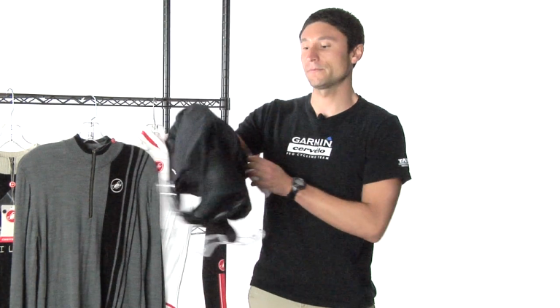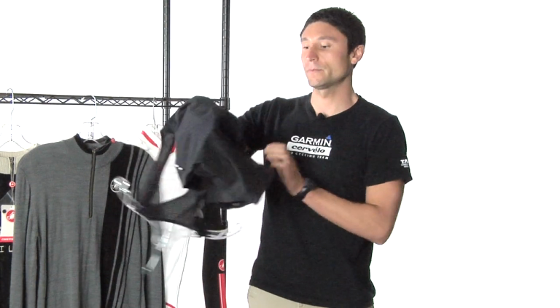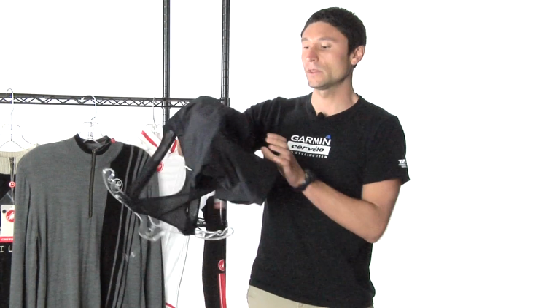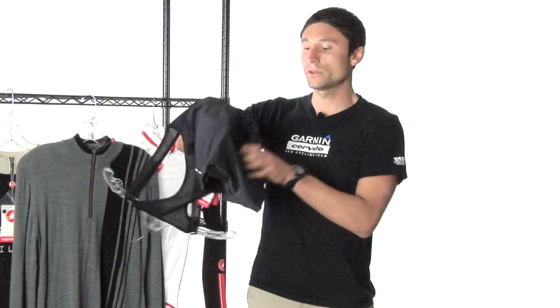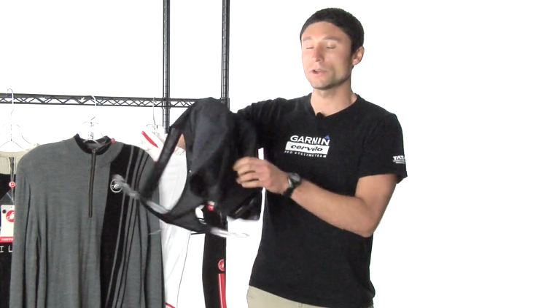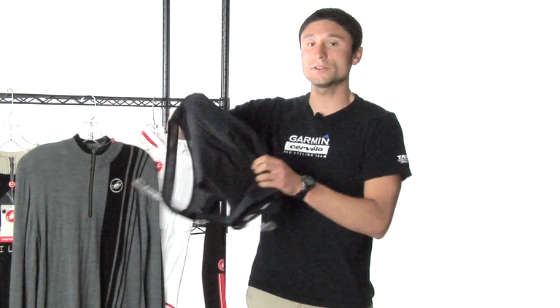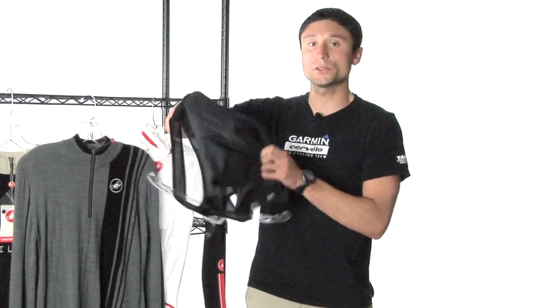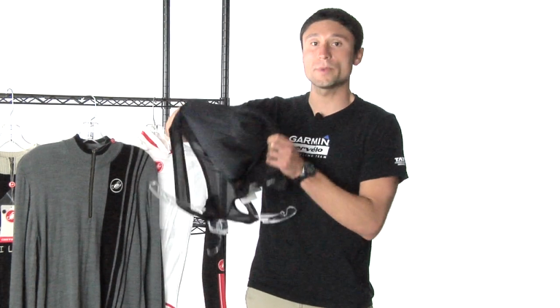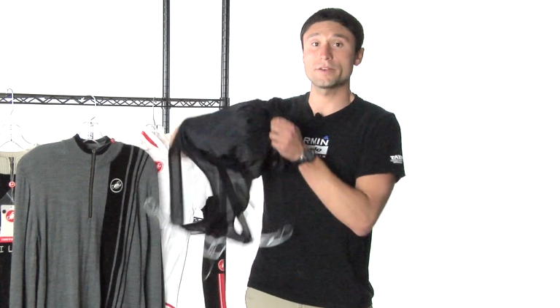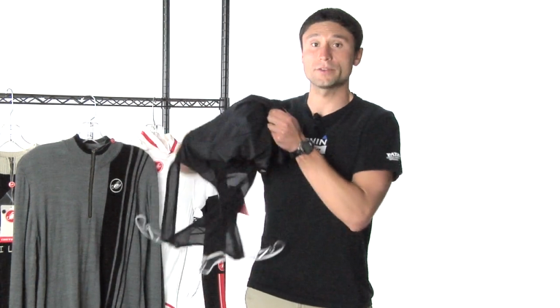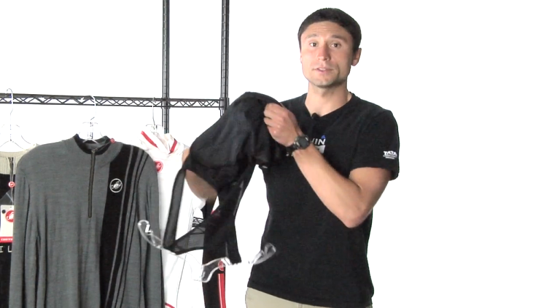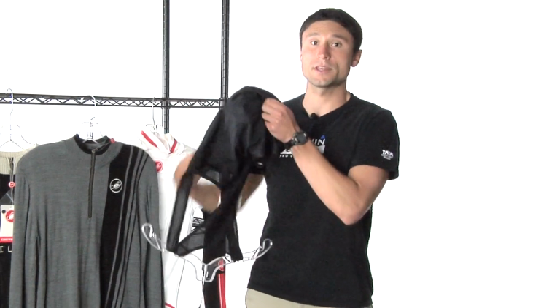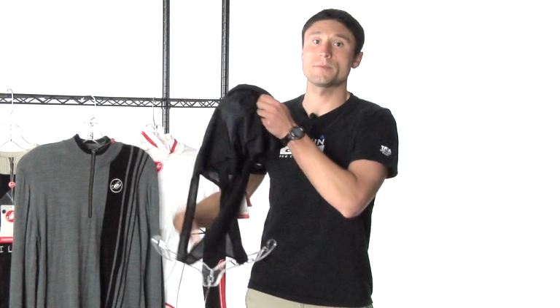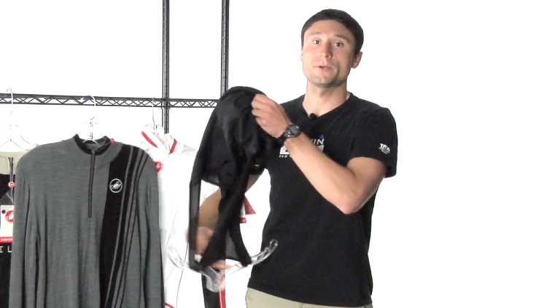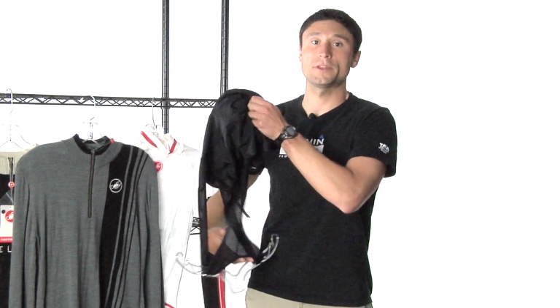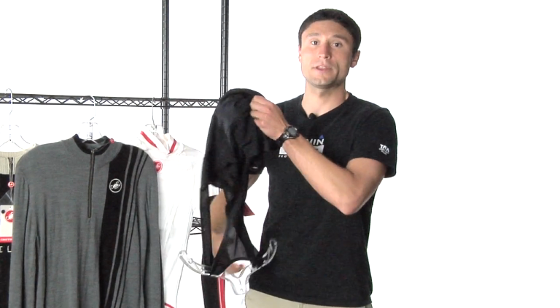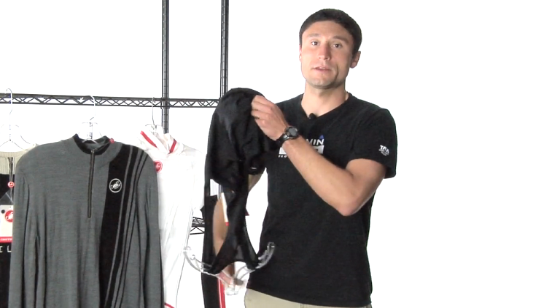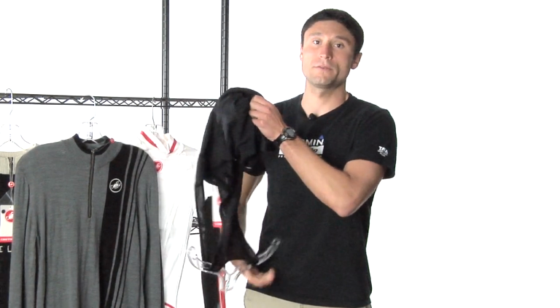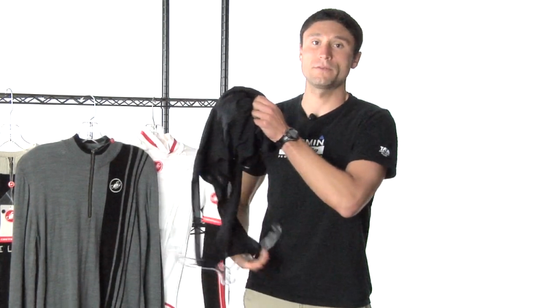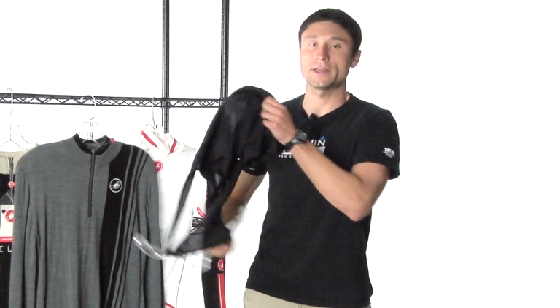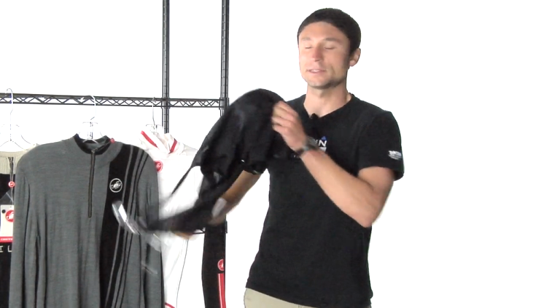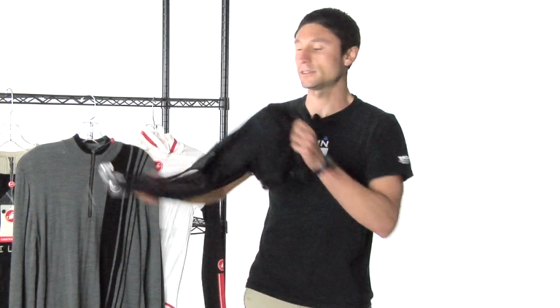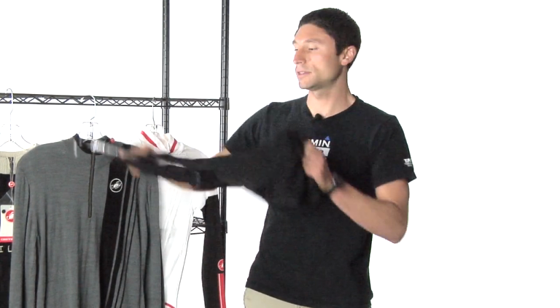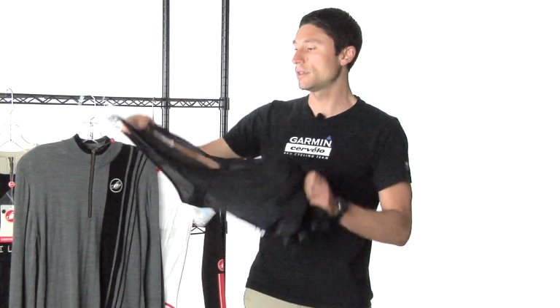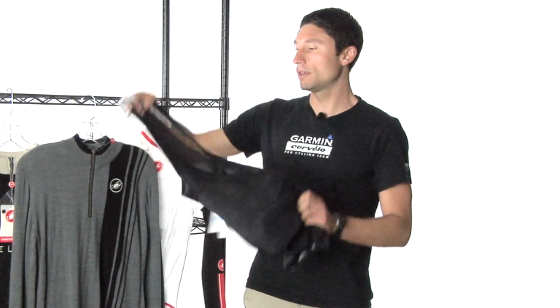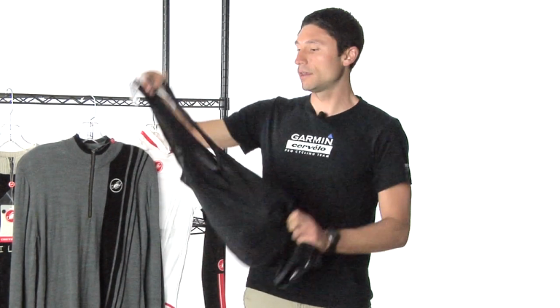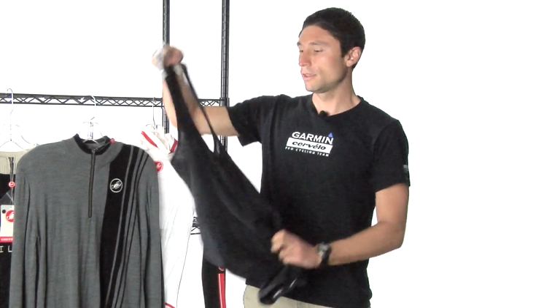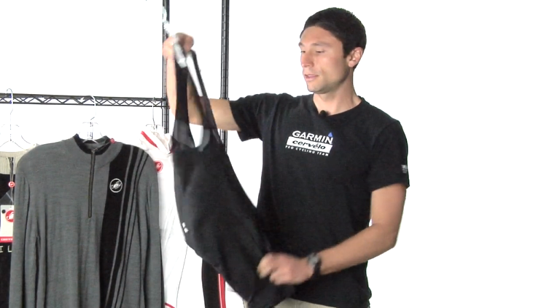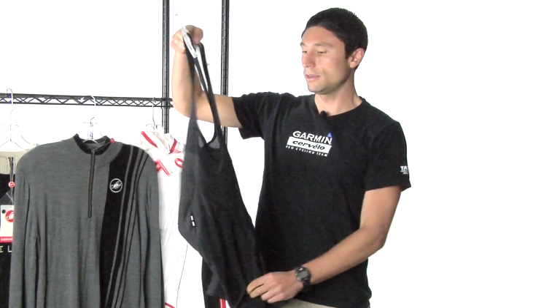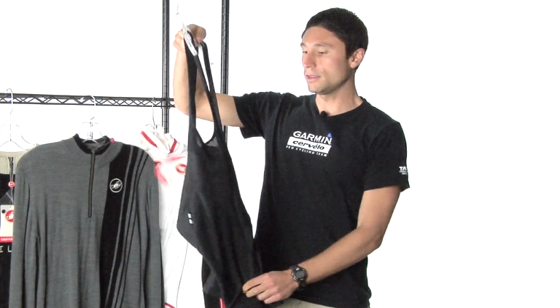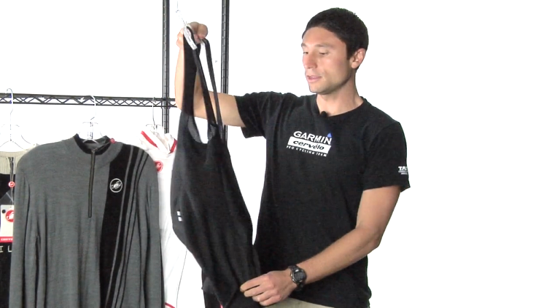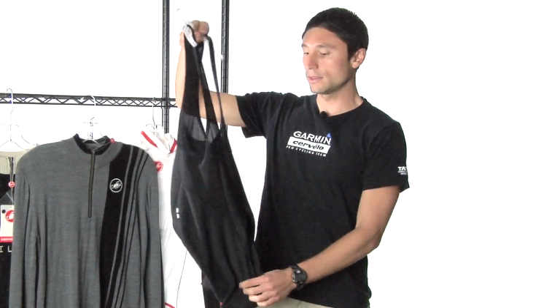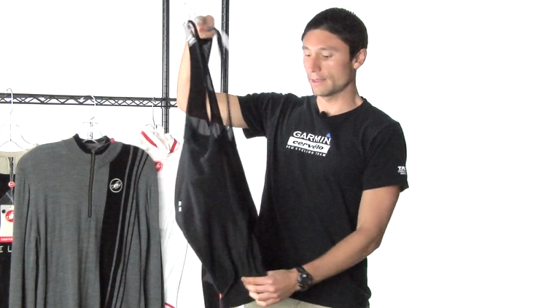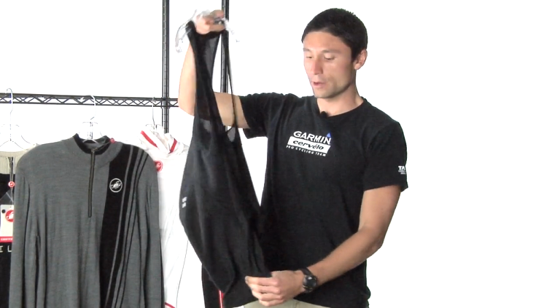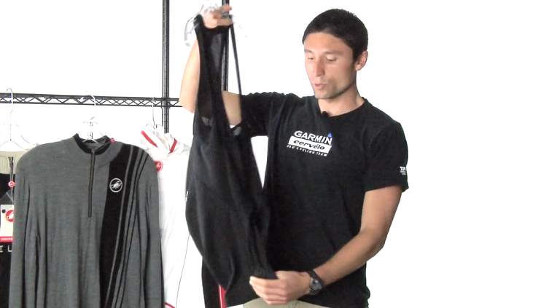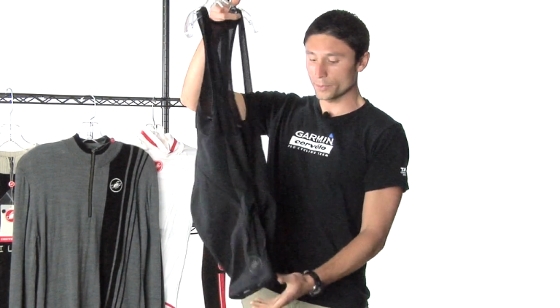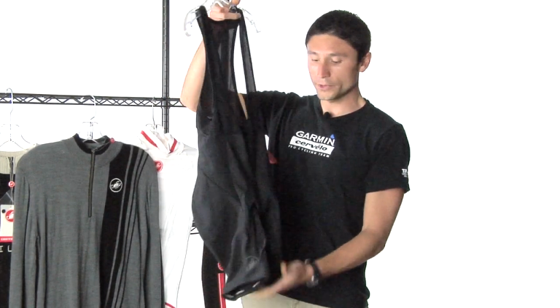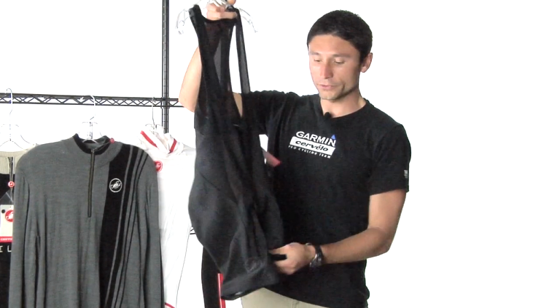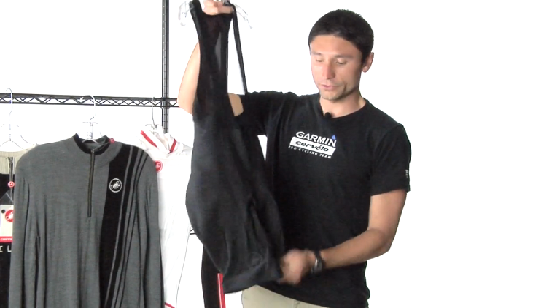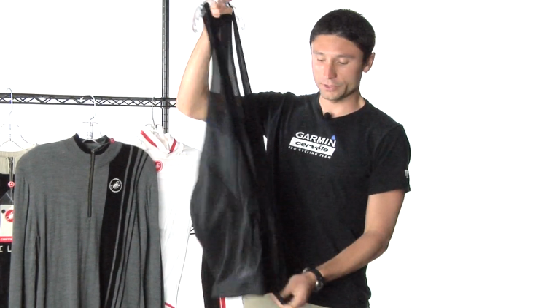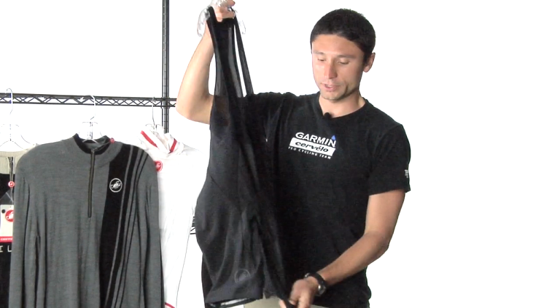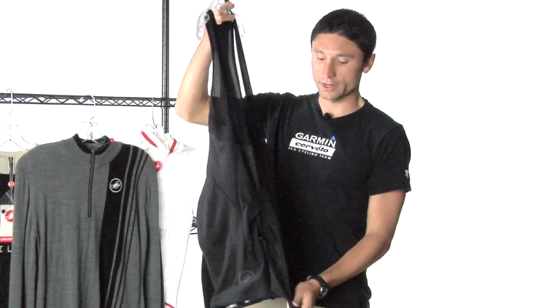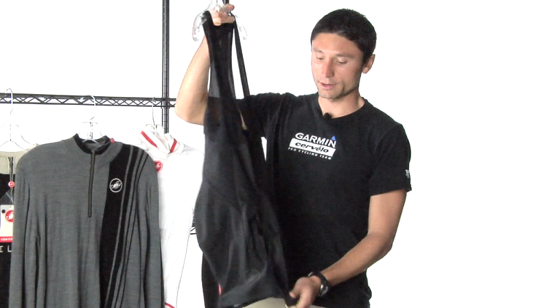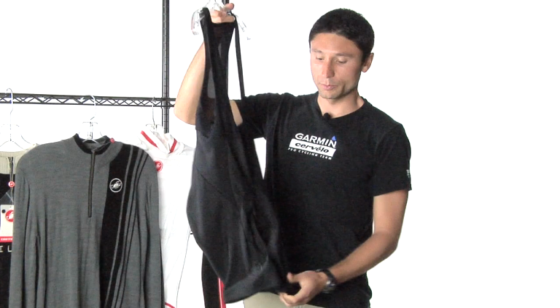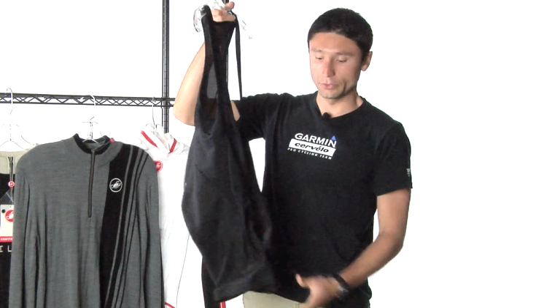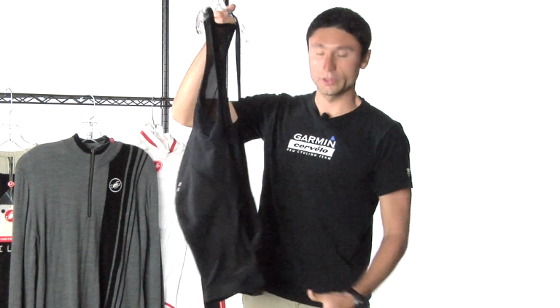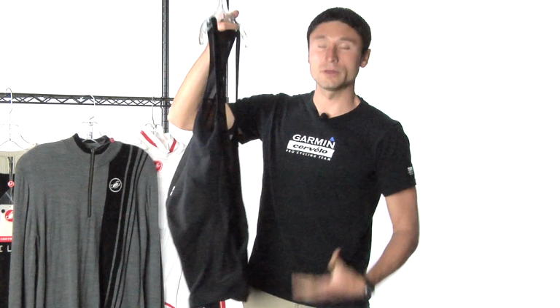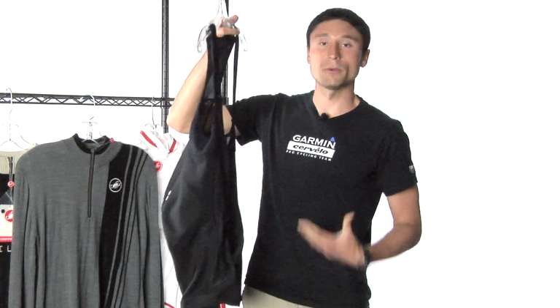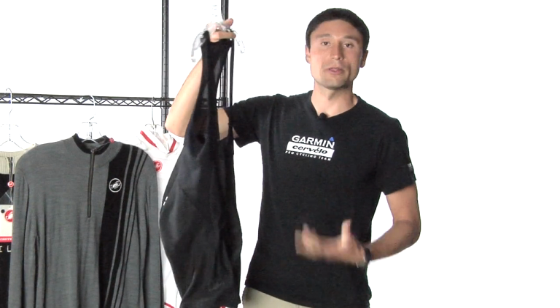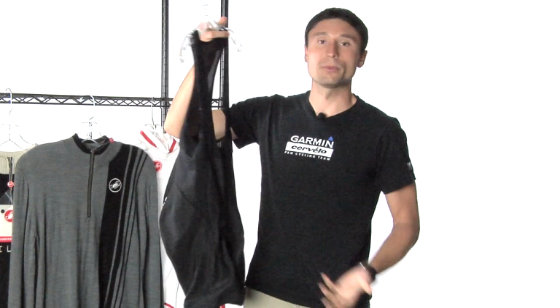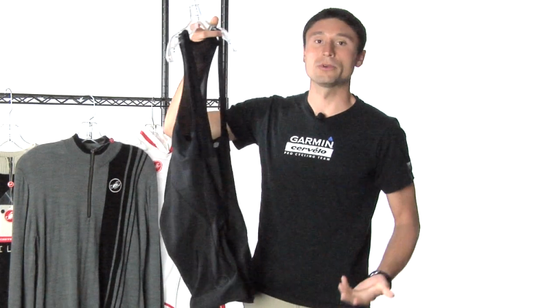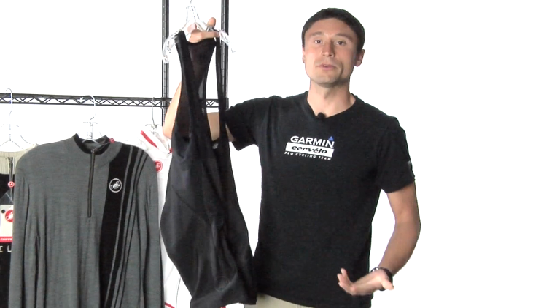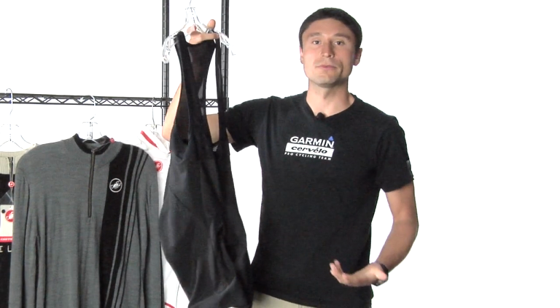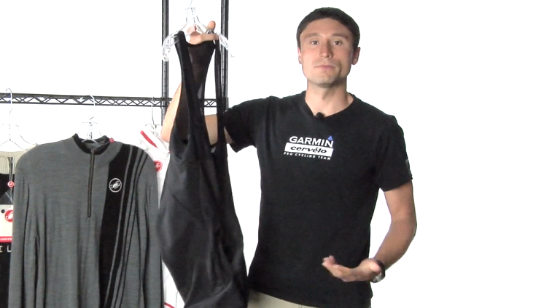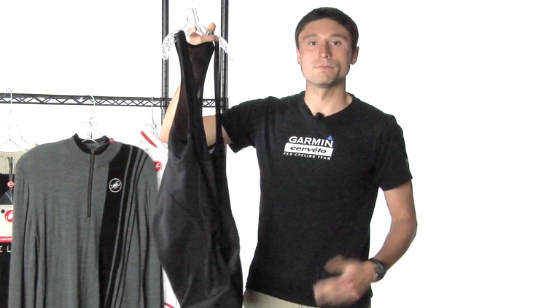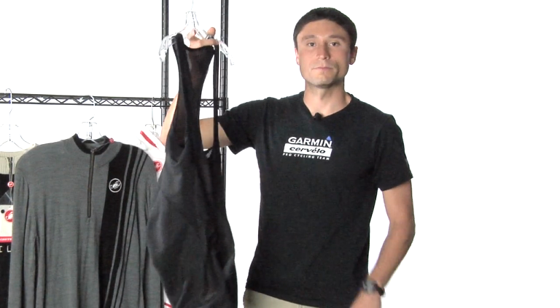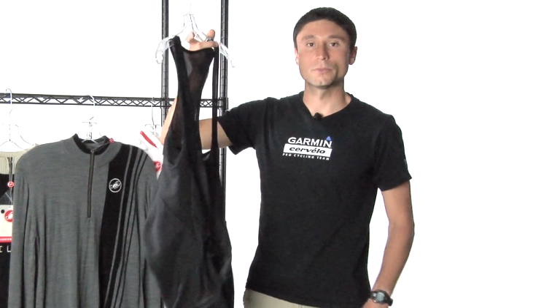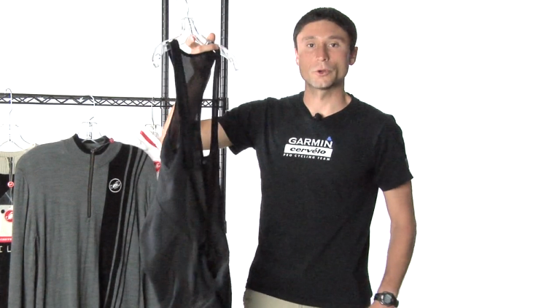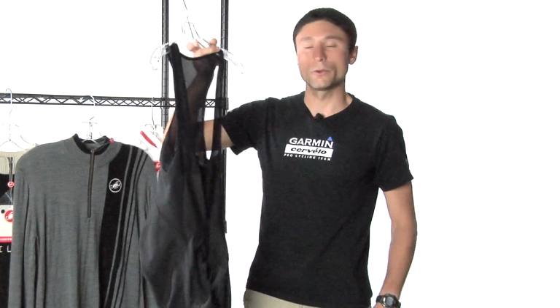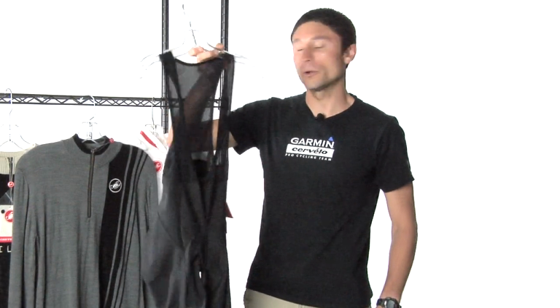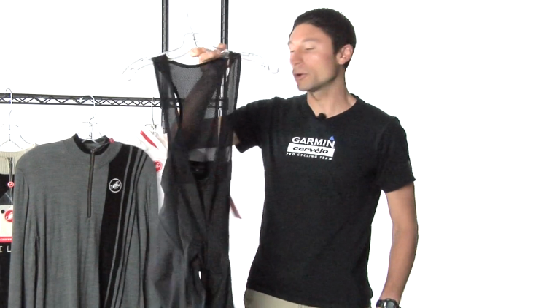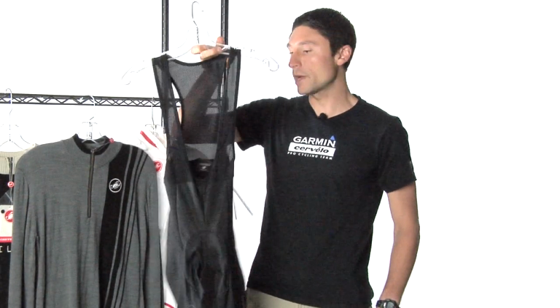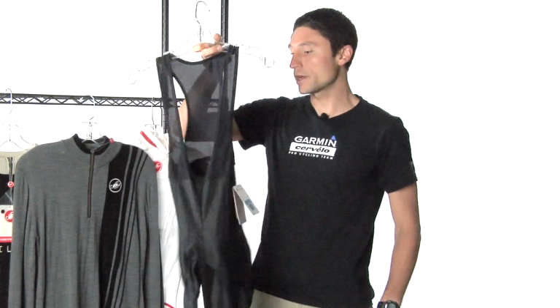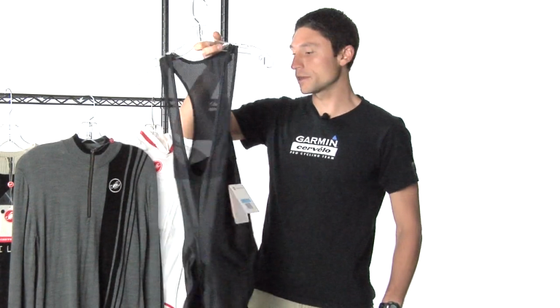You can also match those up with the NanoFlex knee and leg warmers to completely weatherproof your whole lower body.